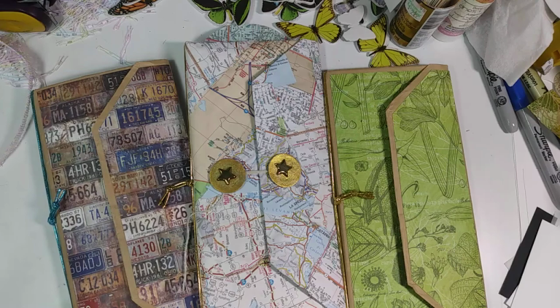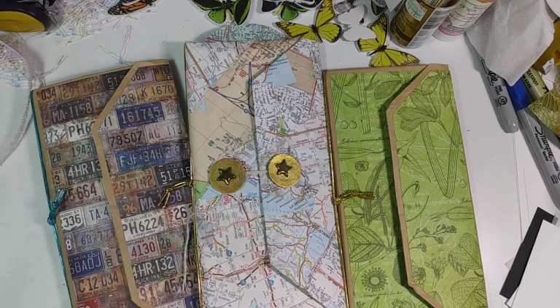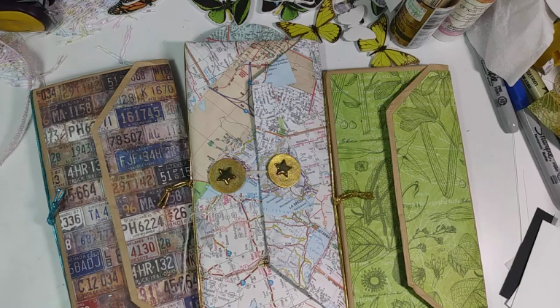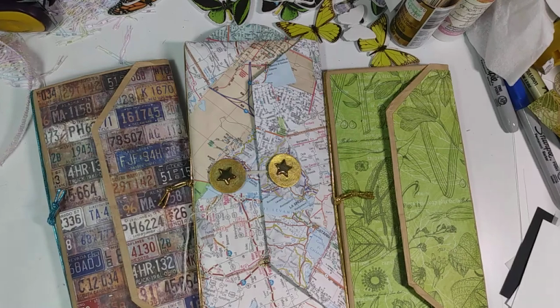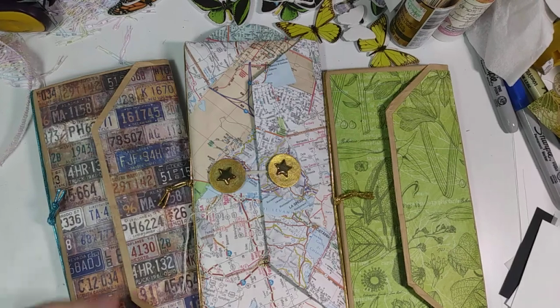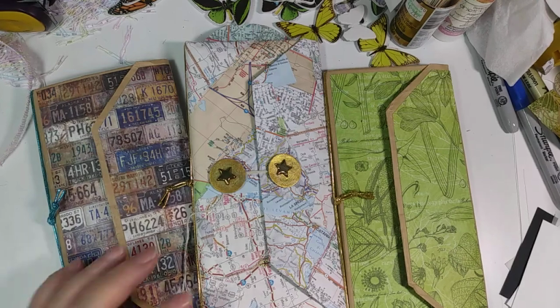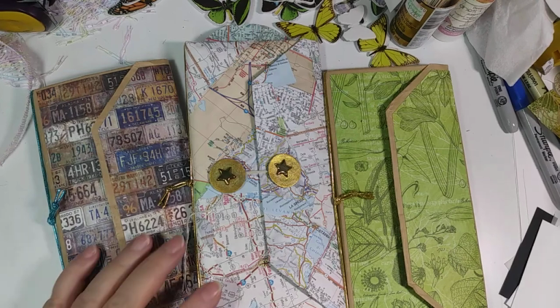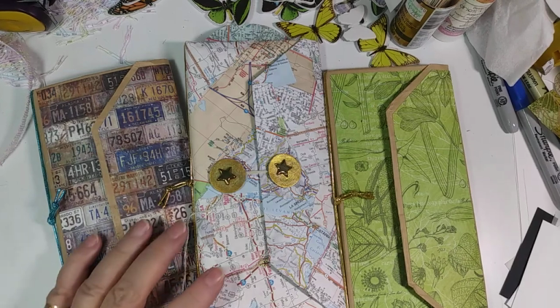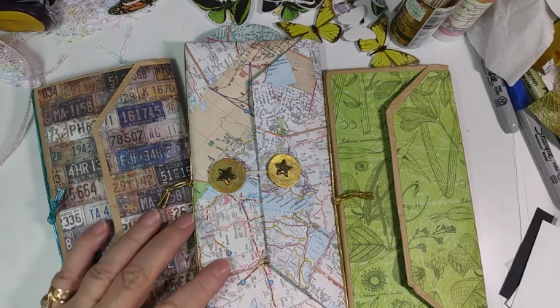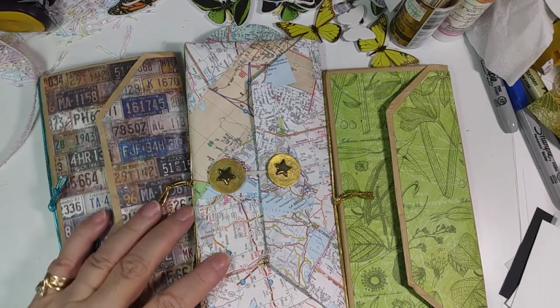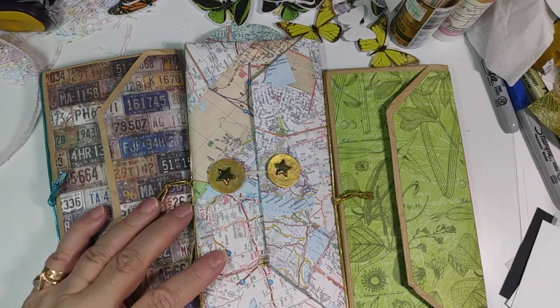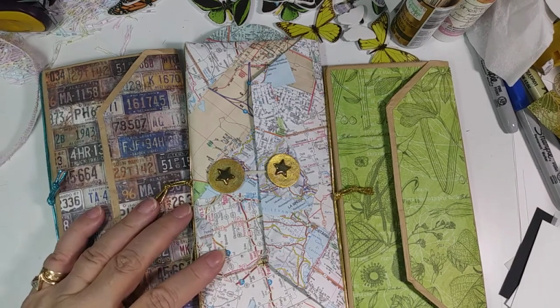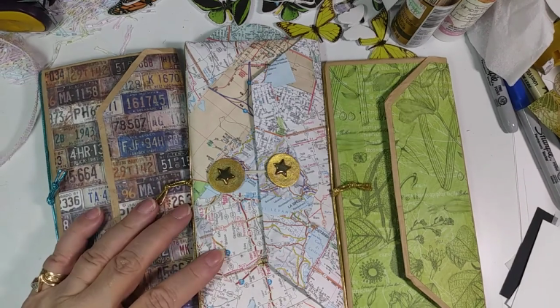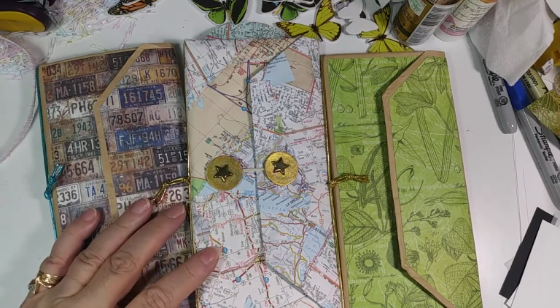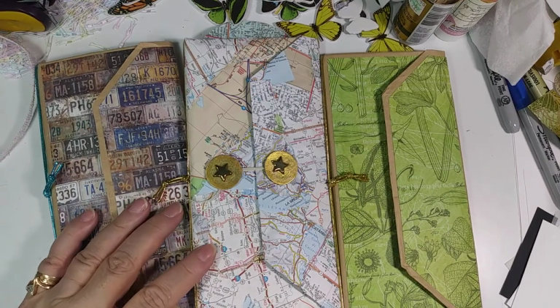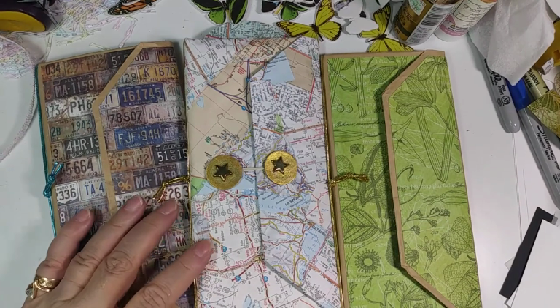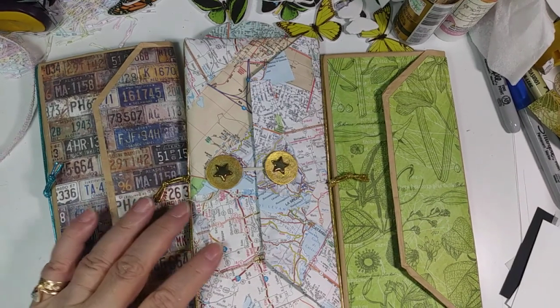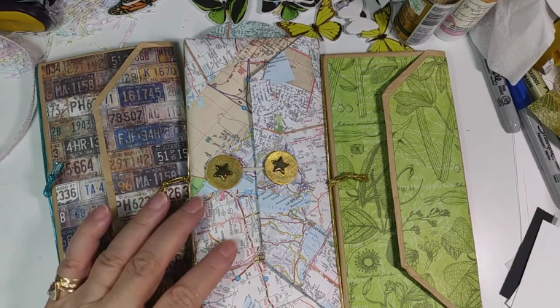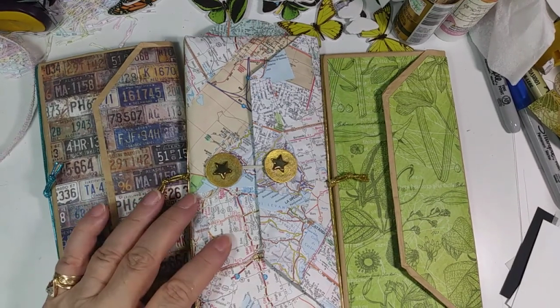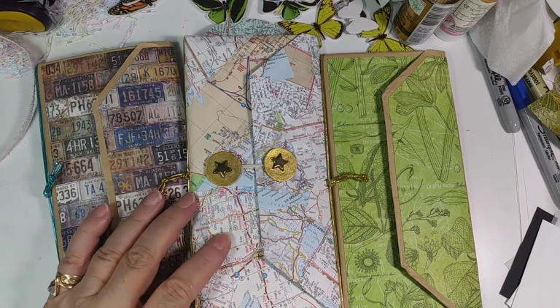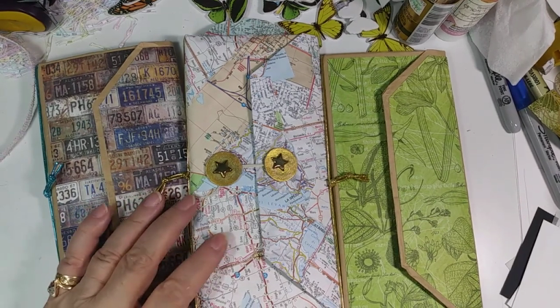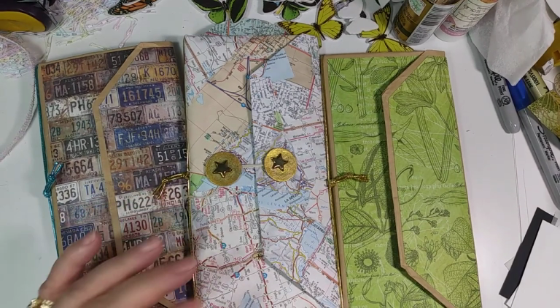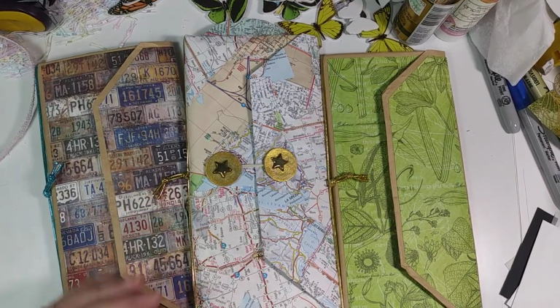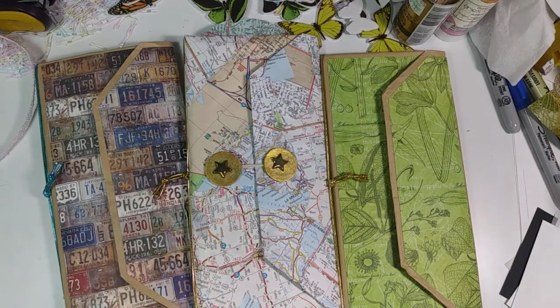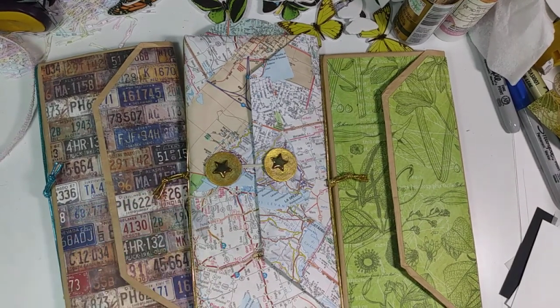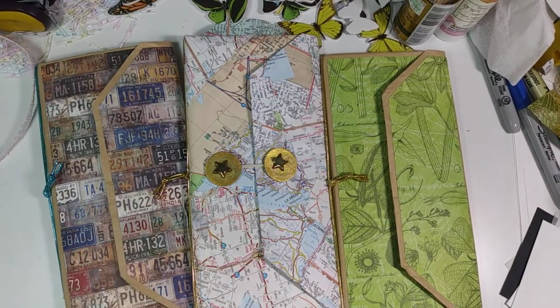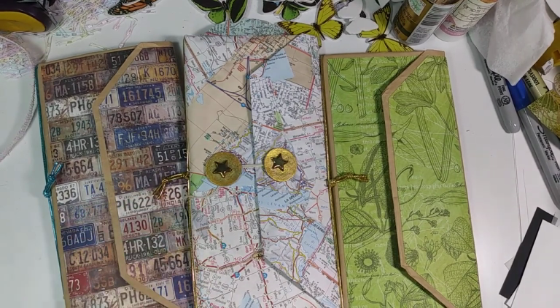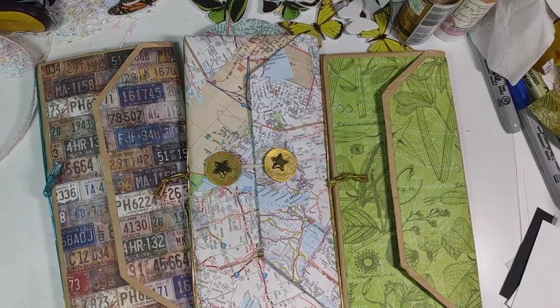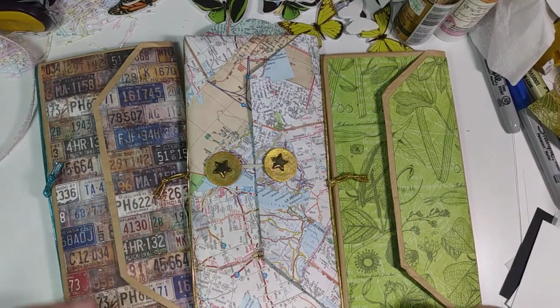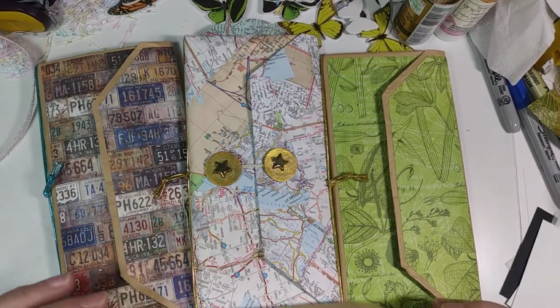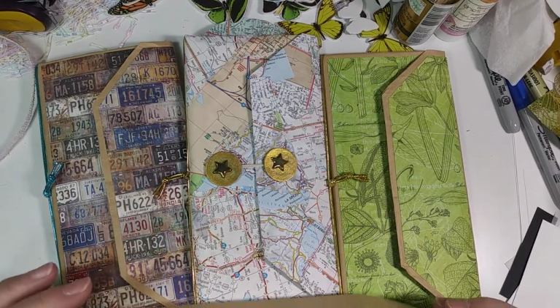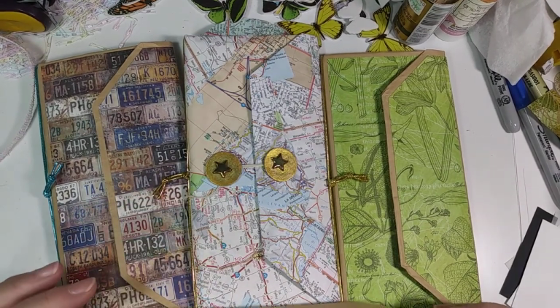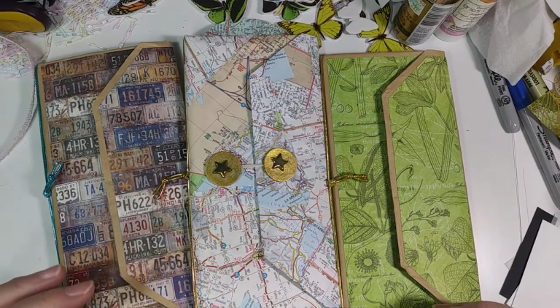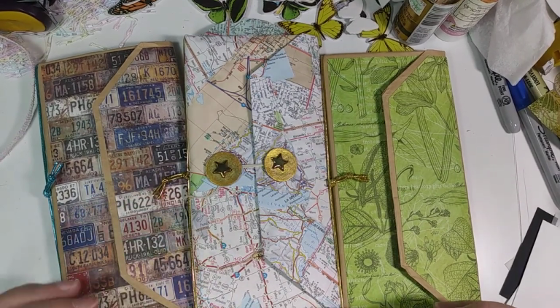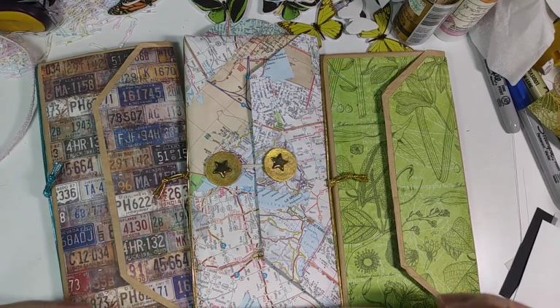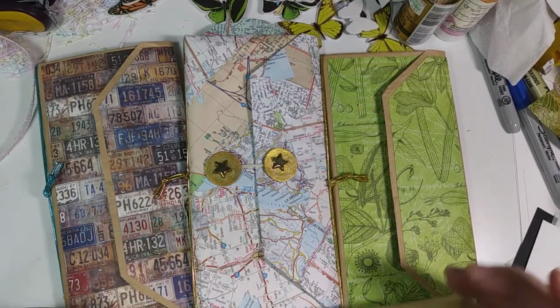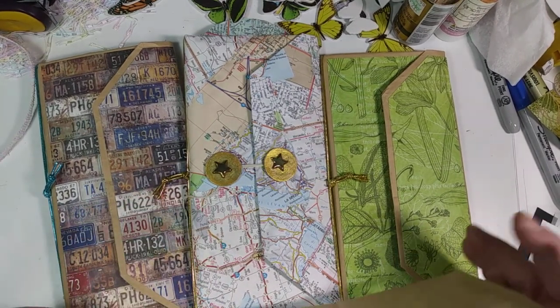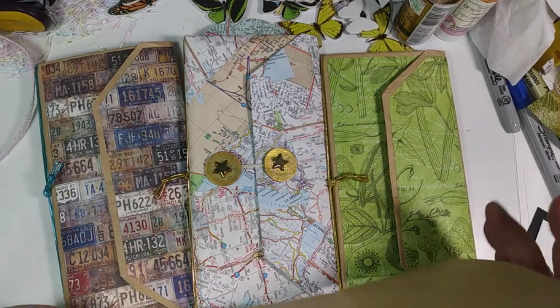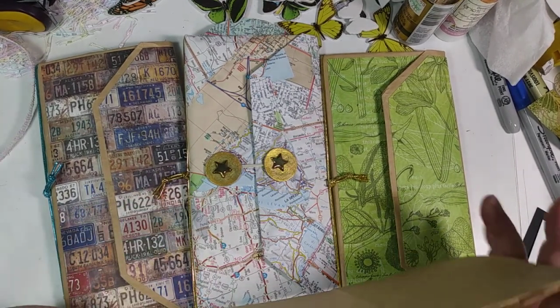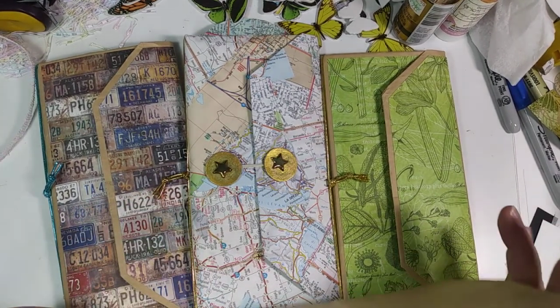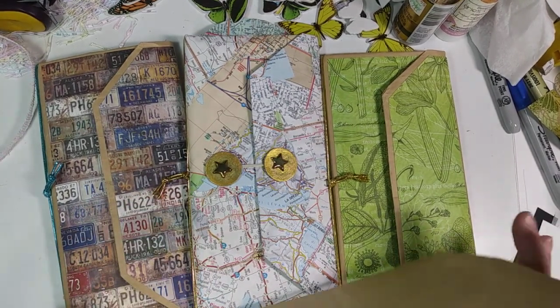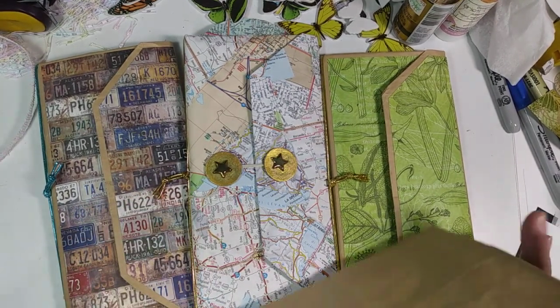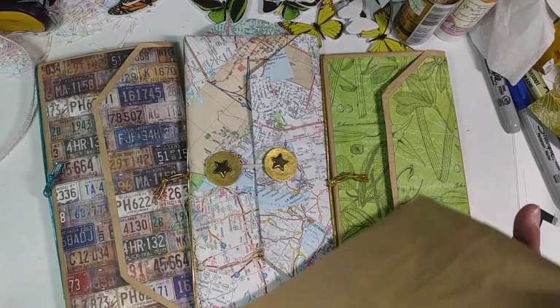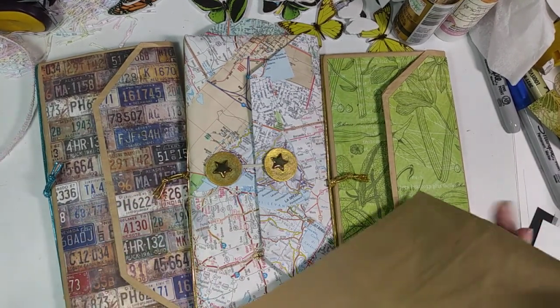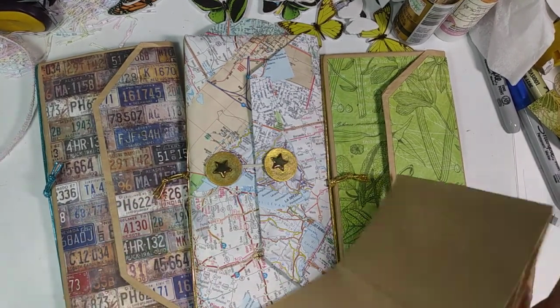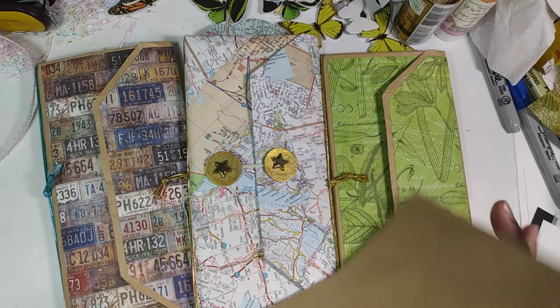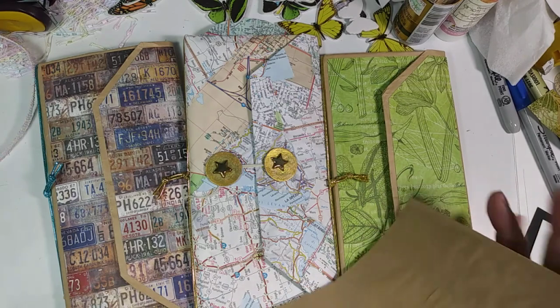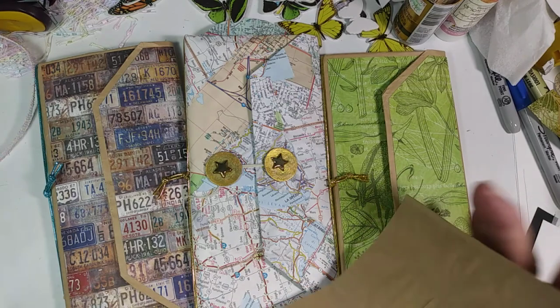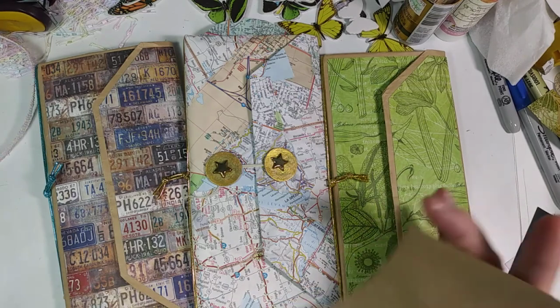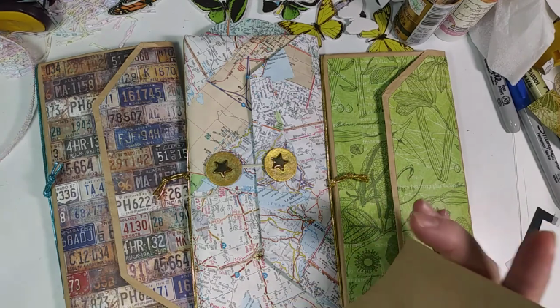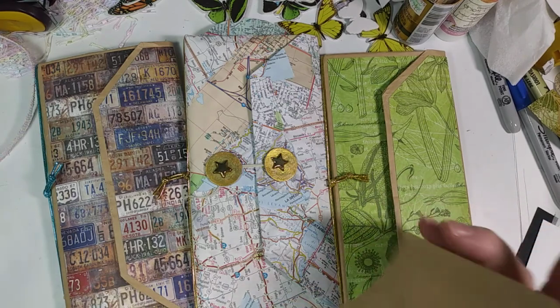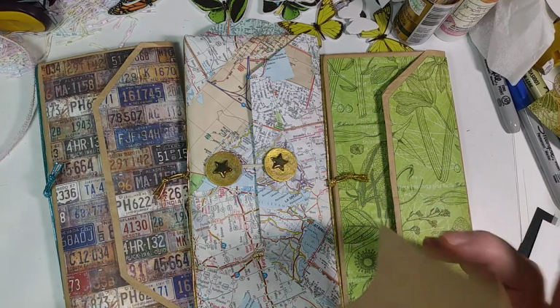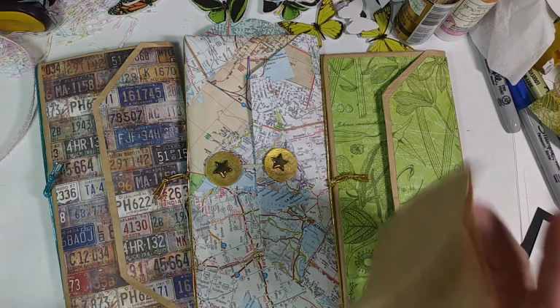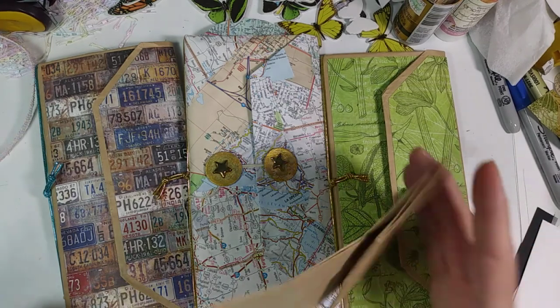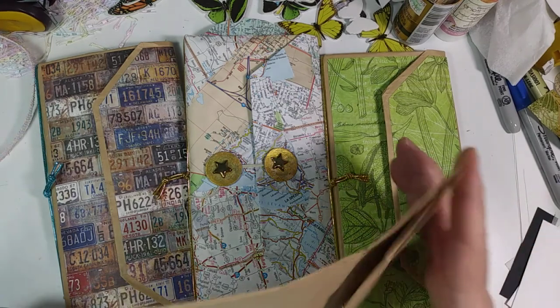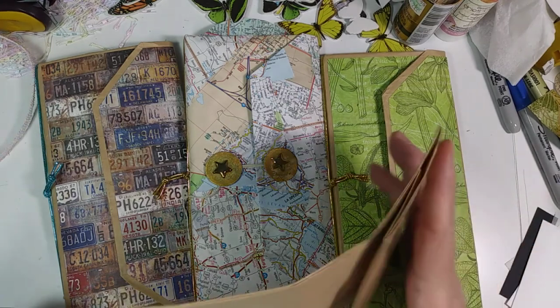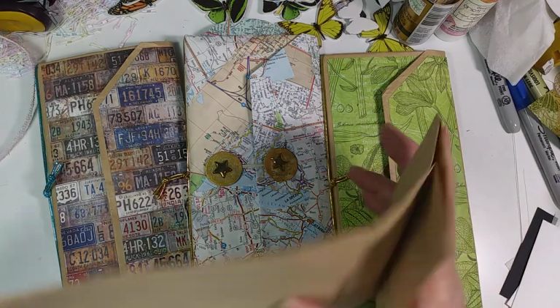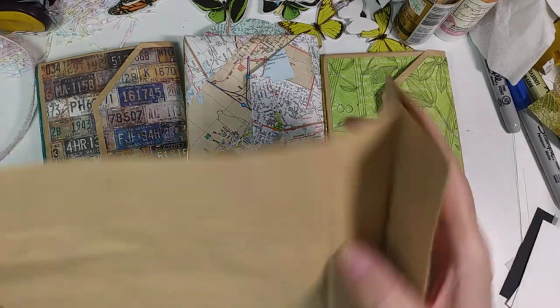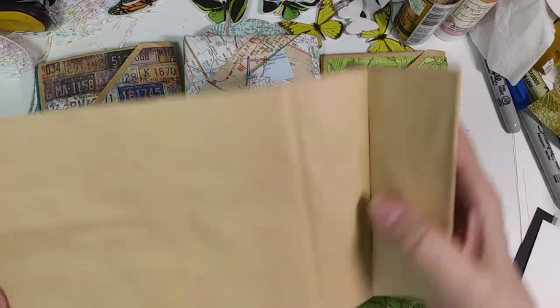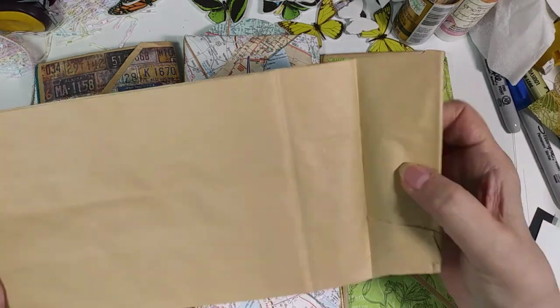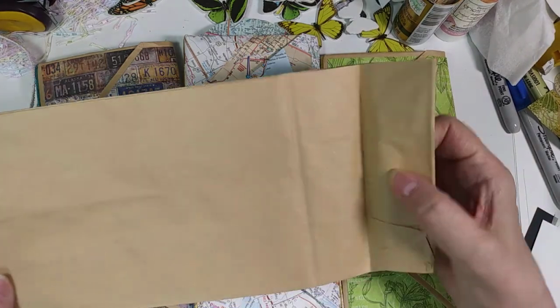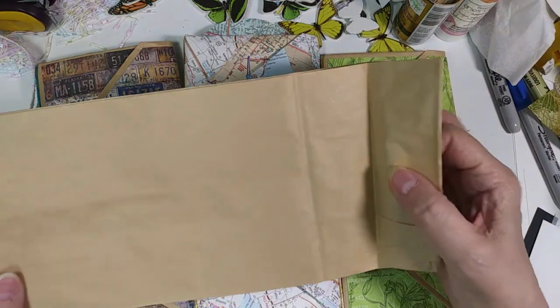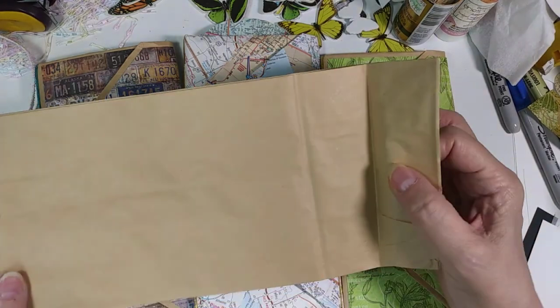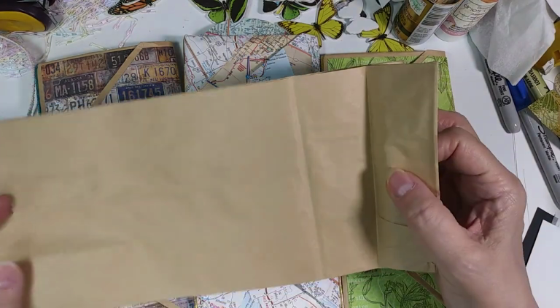Hello, it's Elizabeth. I'm in my art loft, and I wanted to show you today three little travel journals that I made from paper bags.